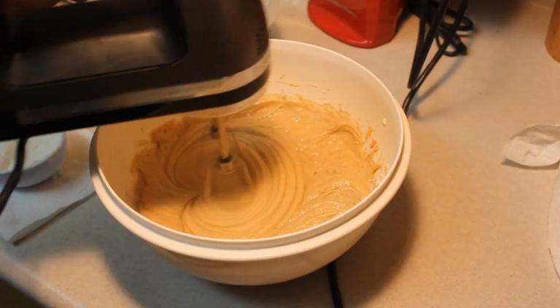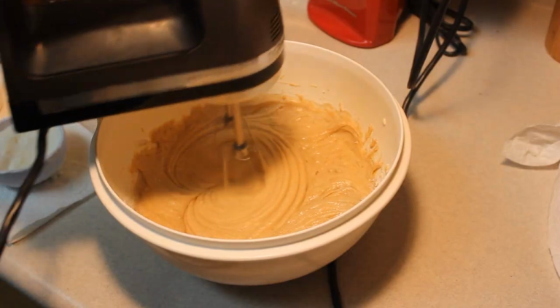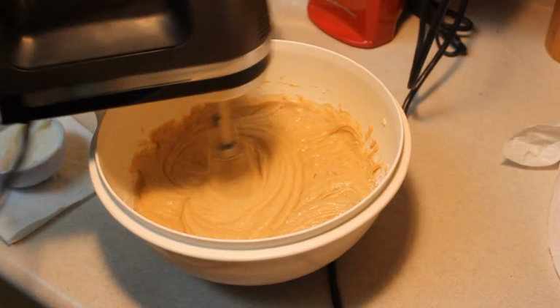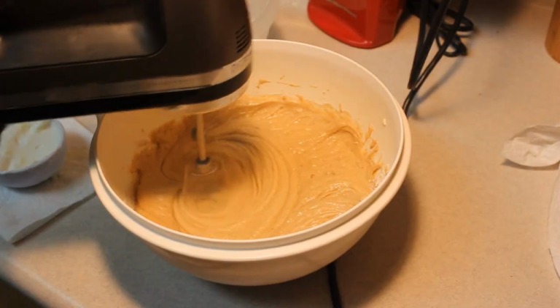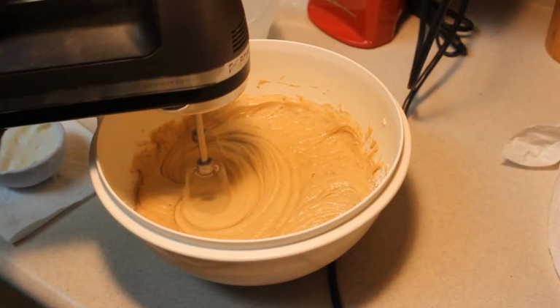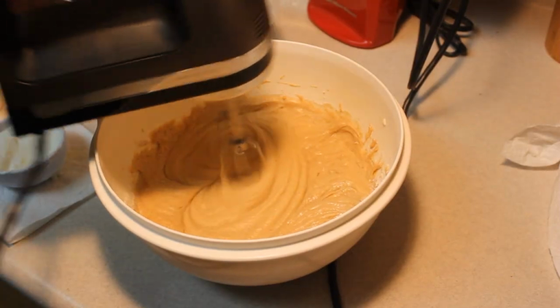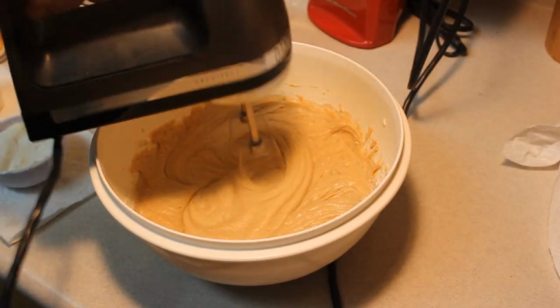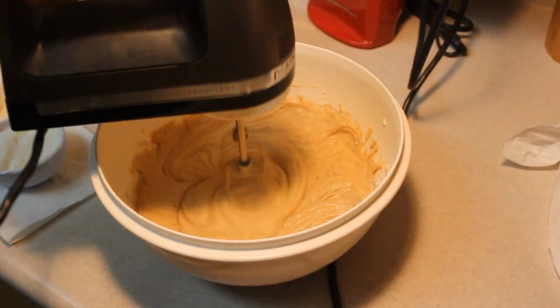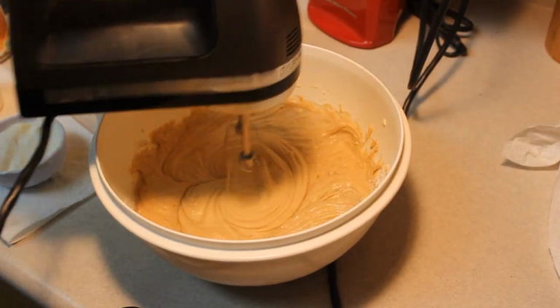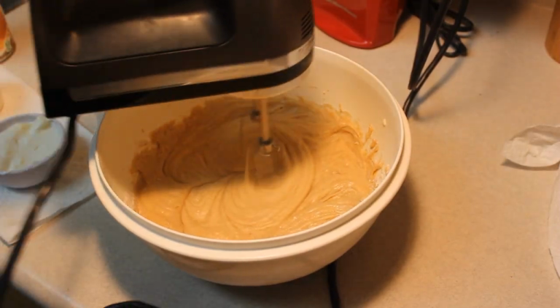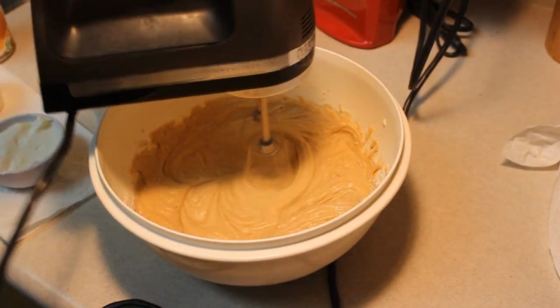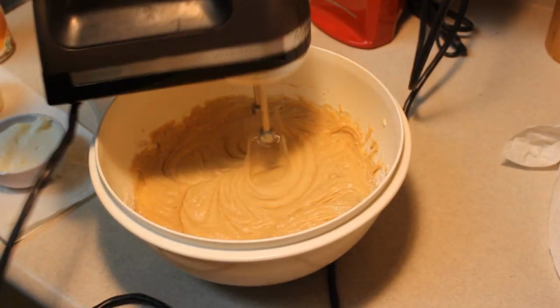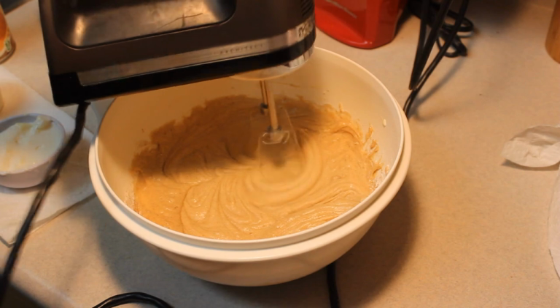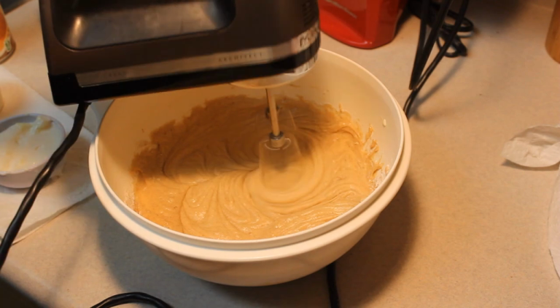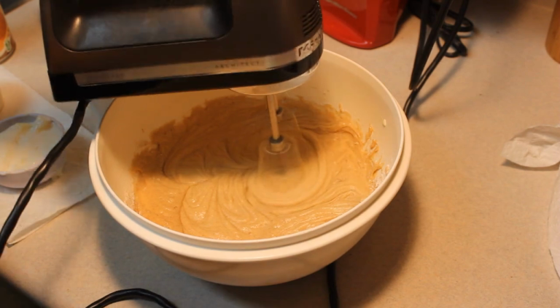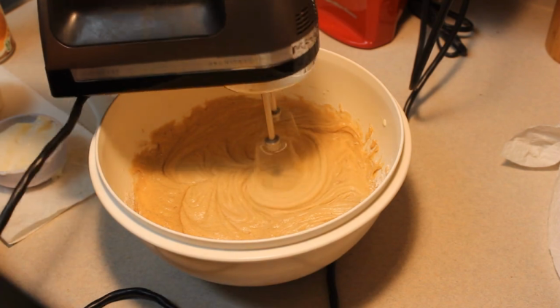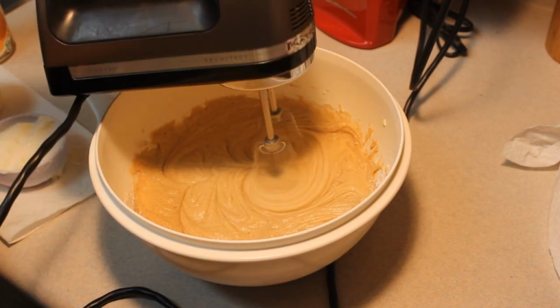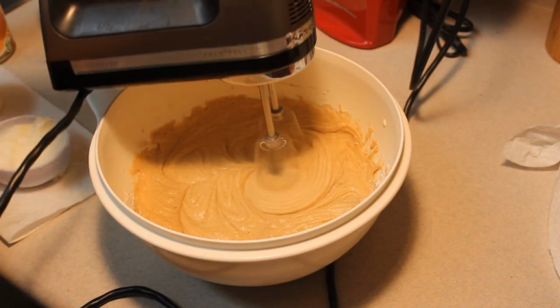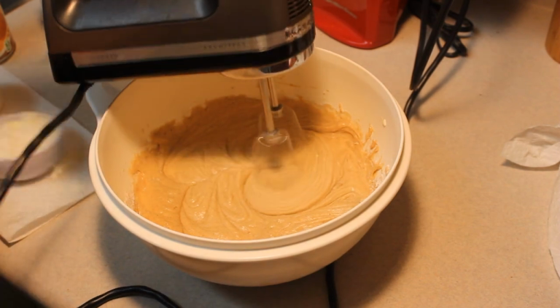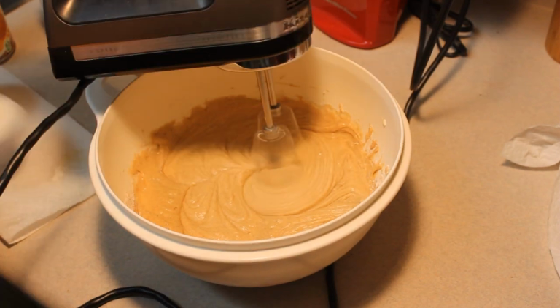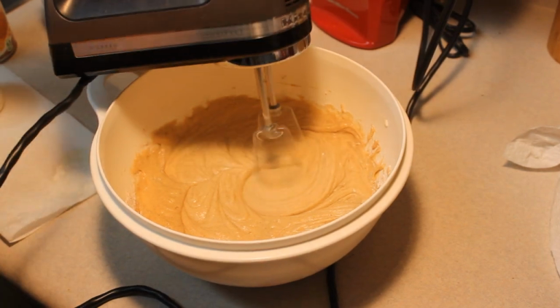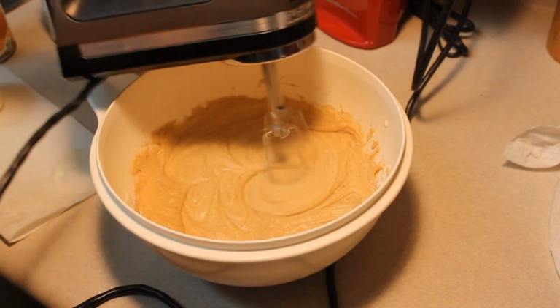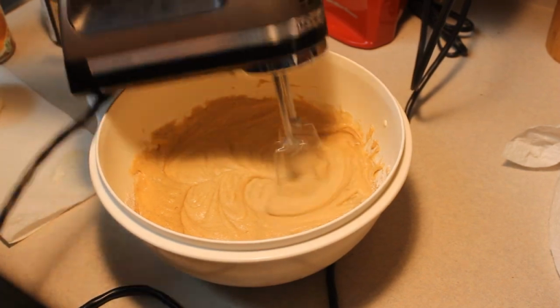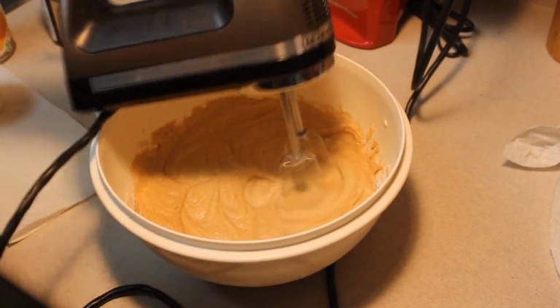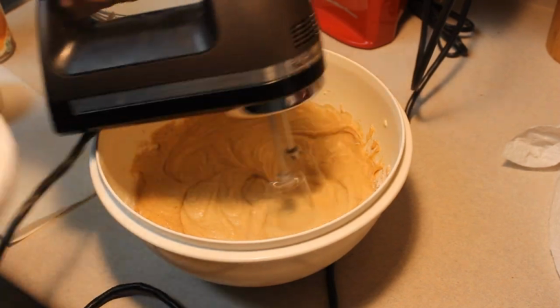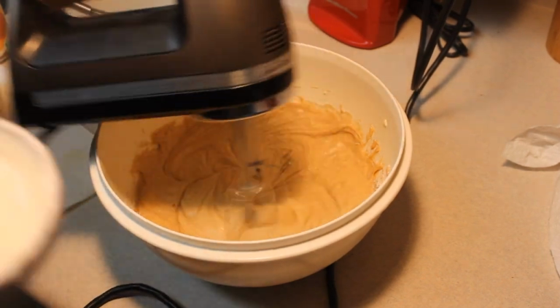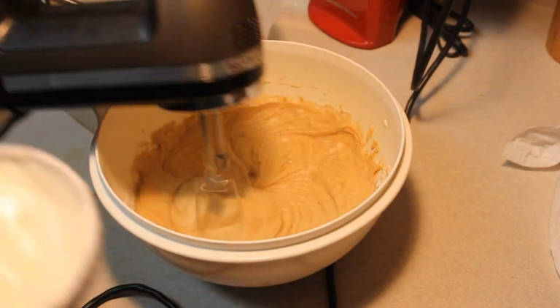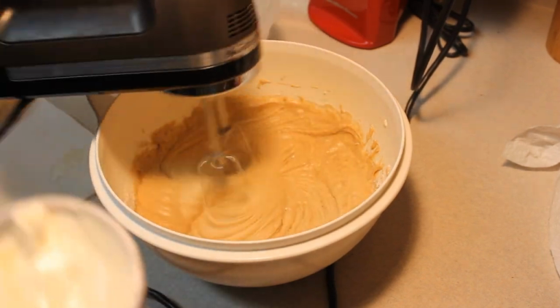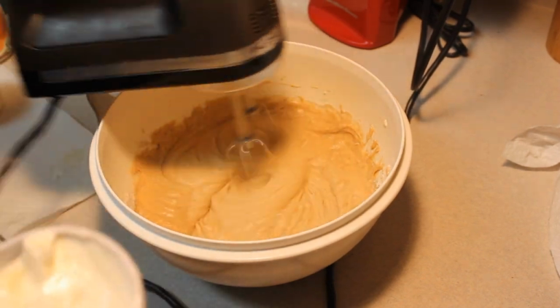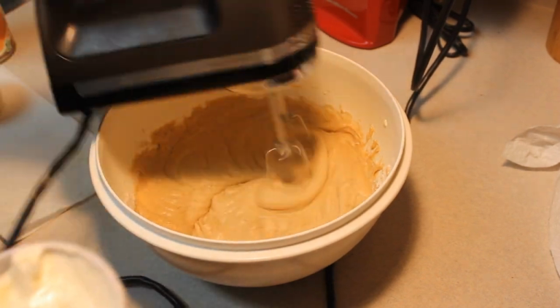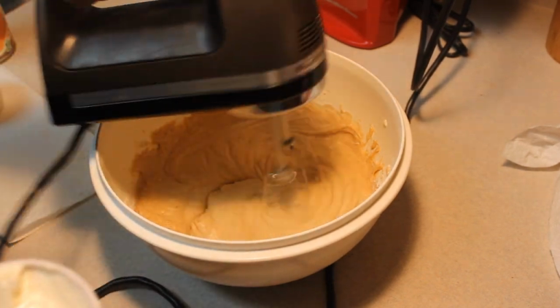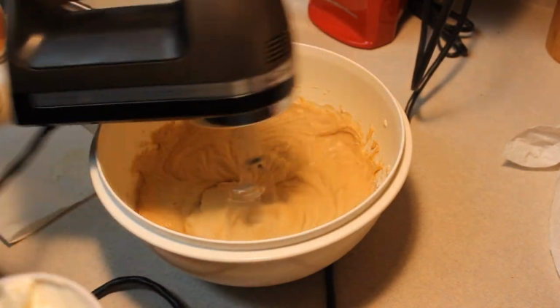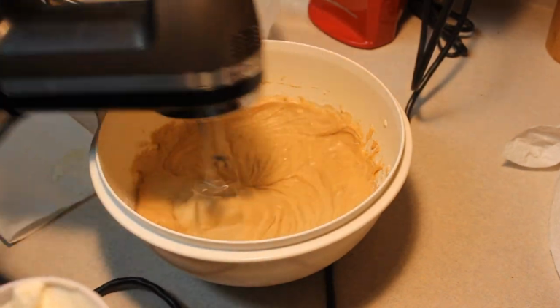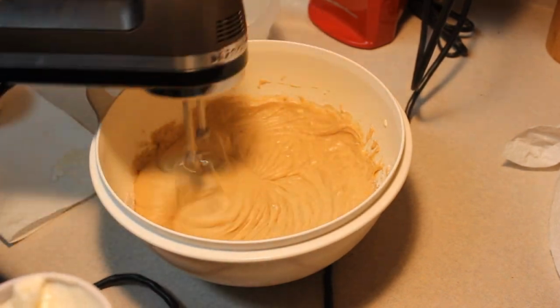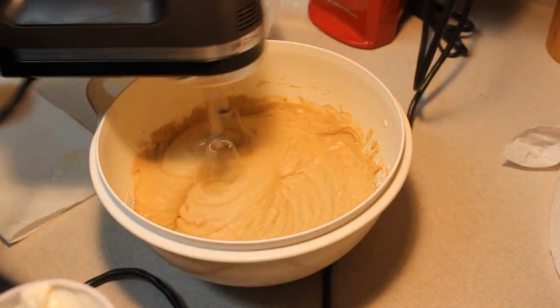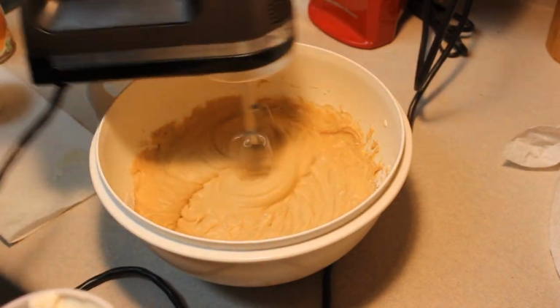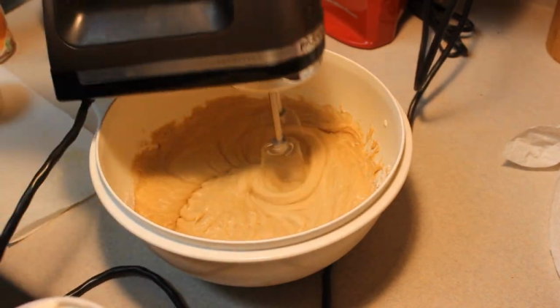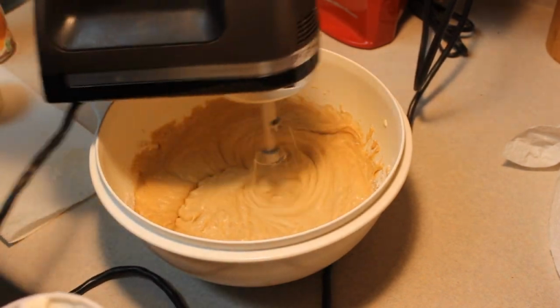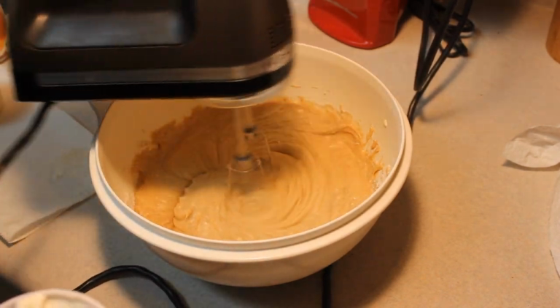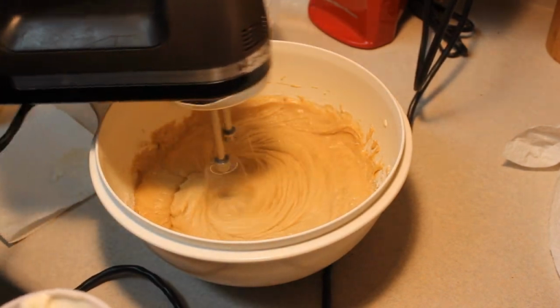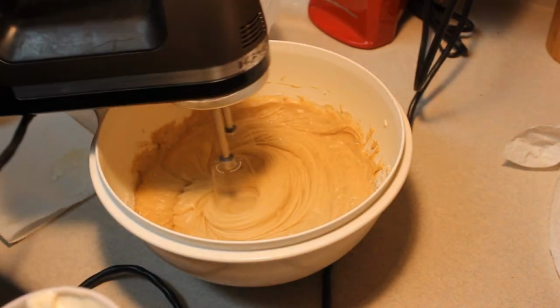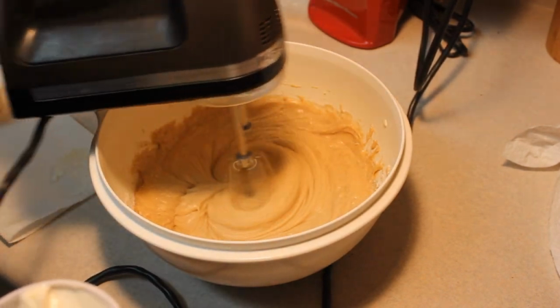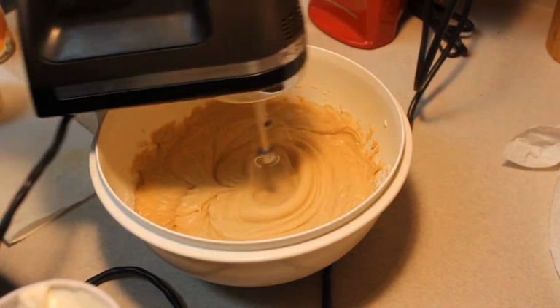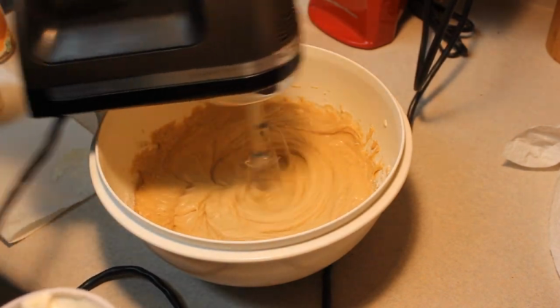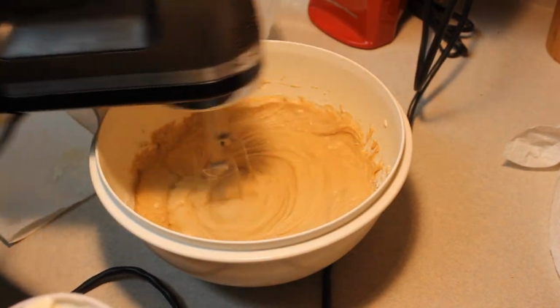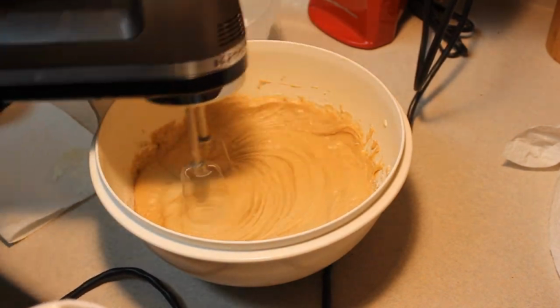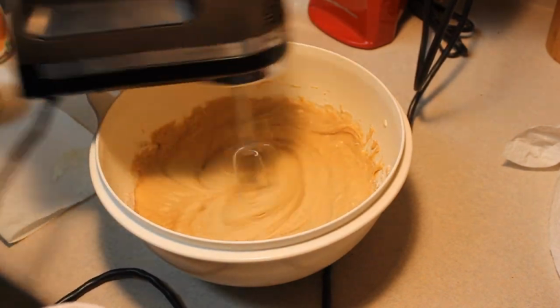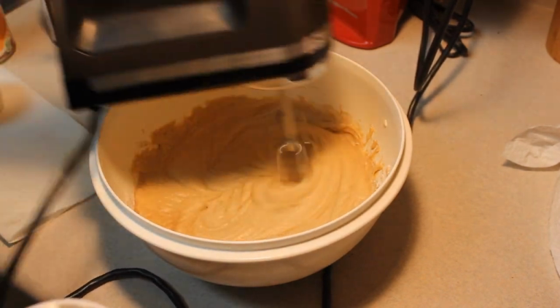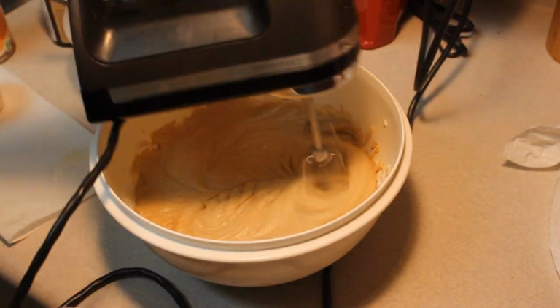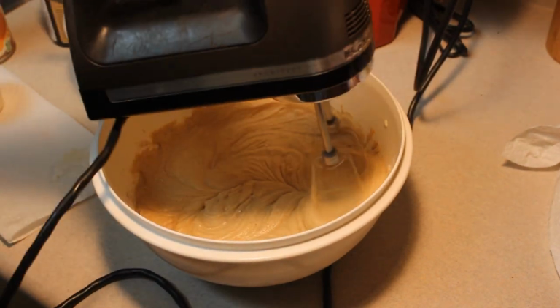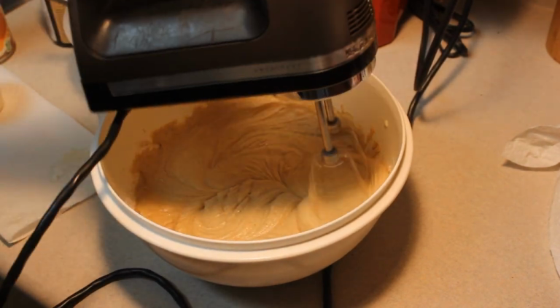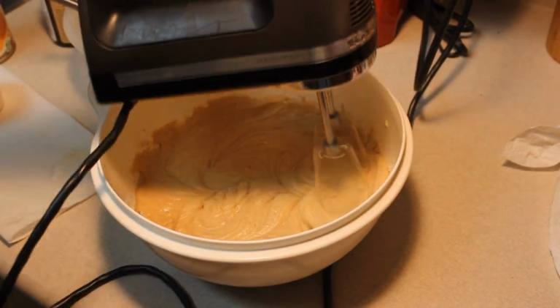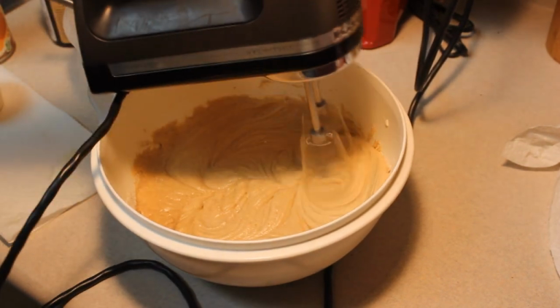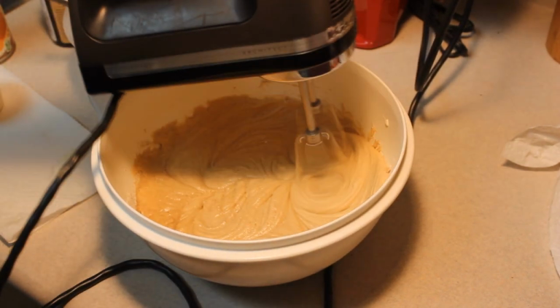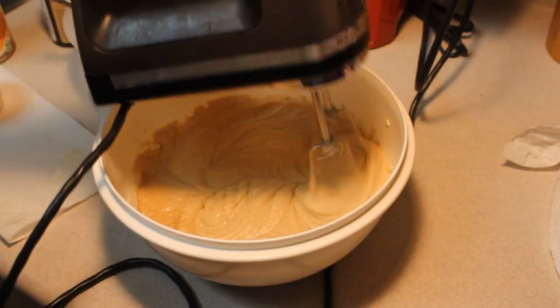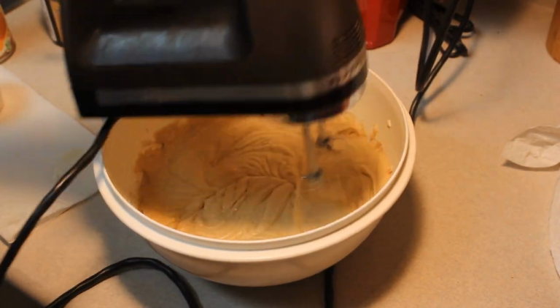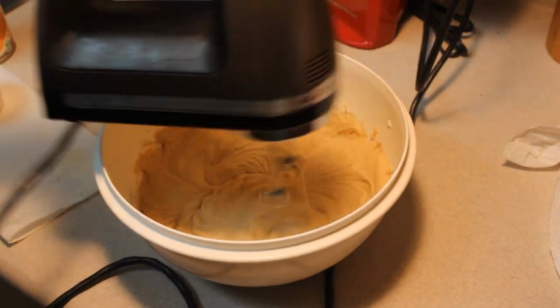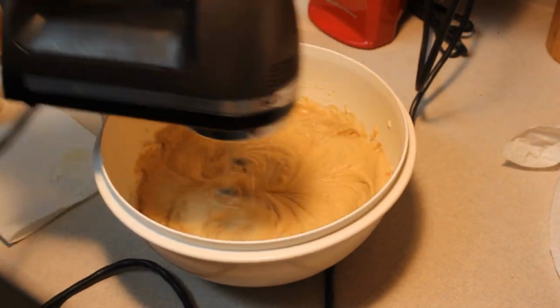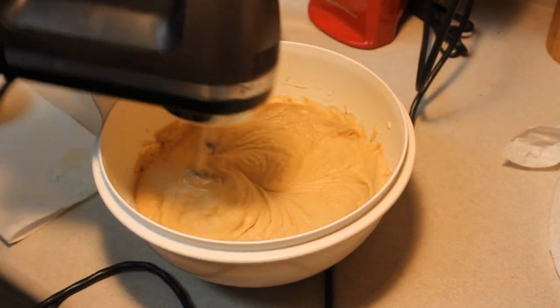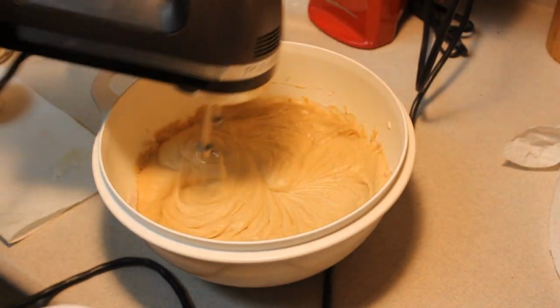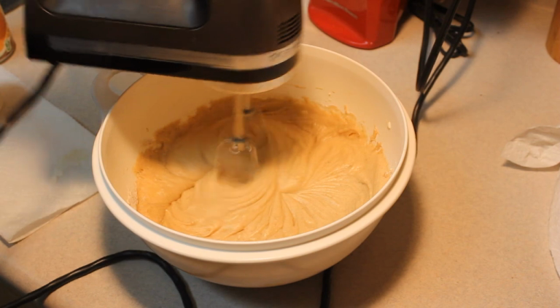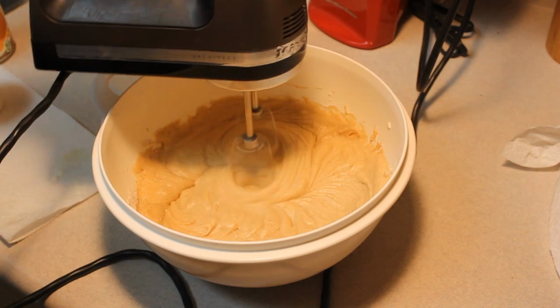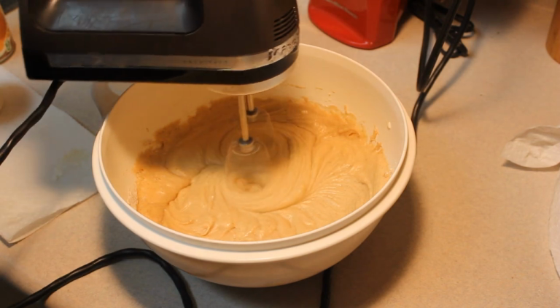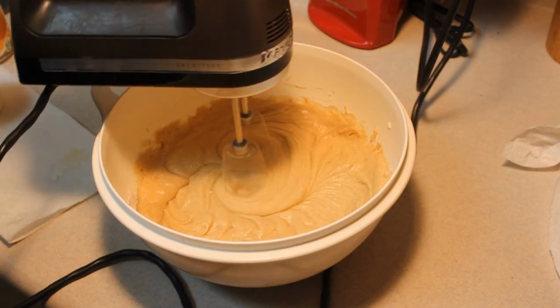I already generously greased my bread pan and preheated my oven to 325.